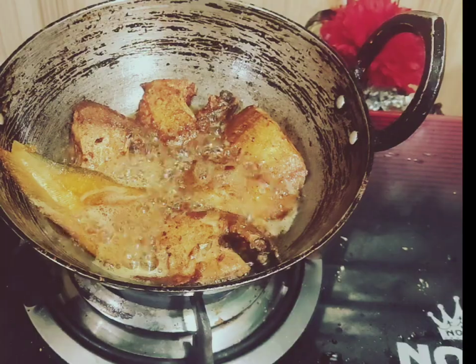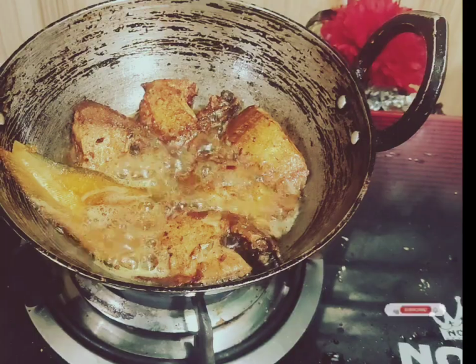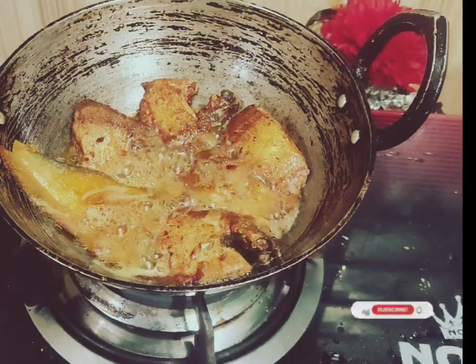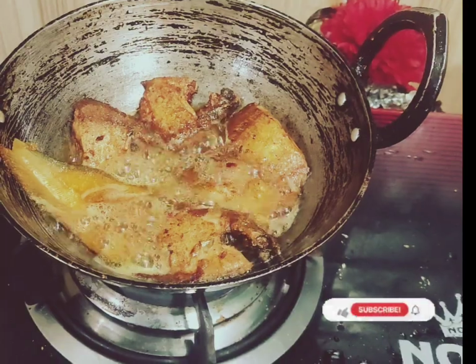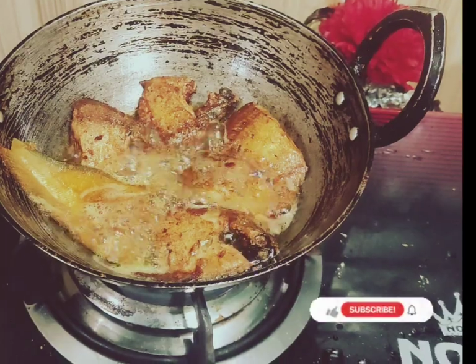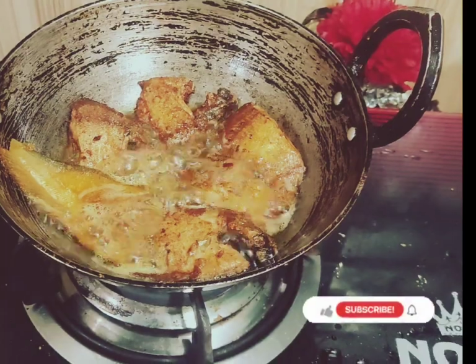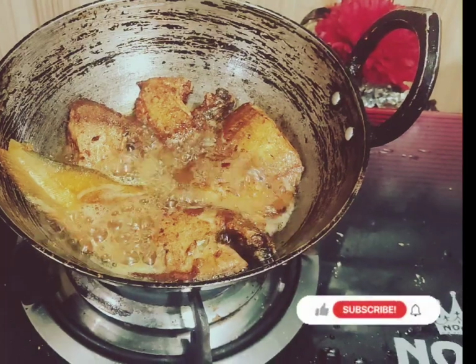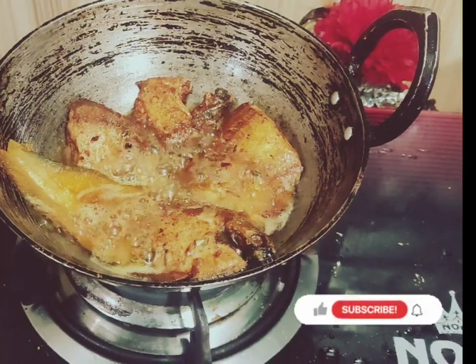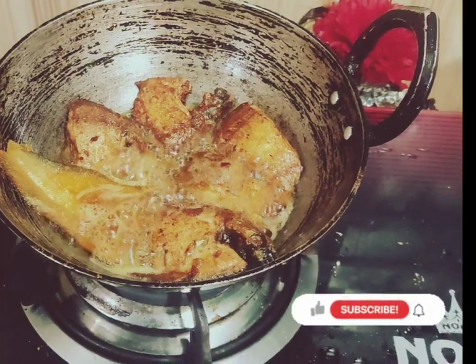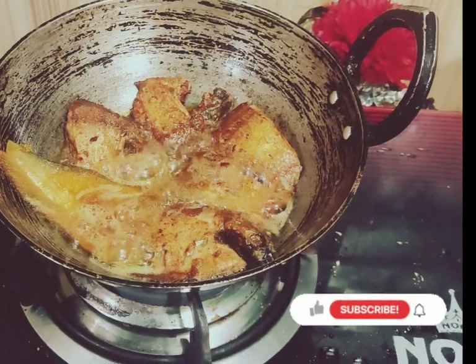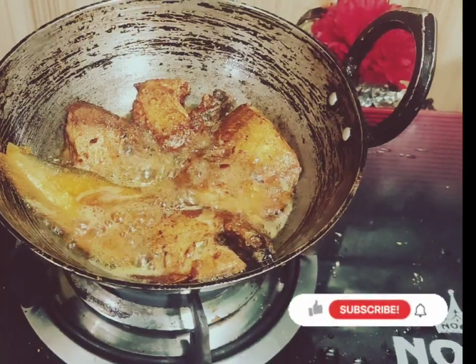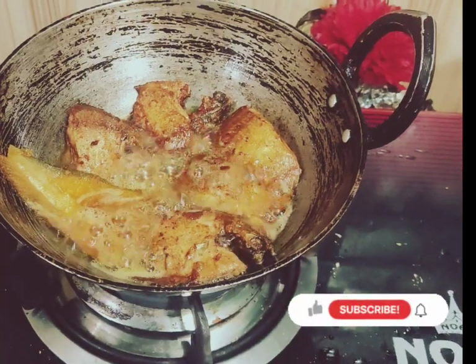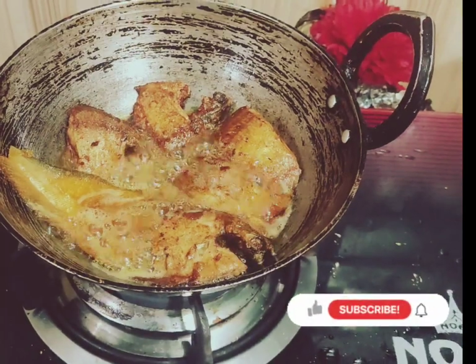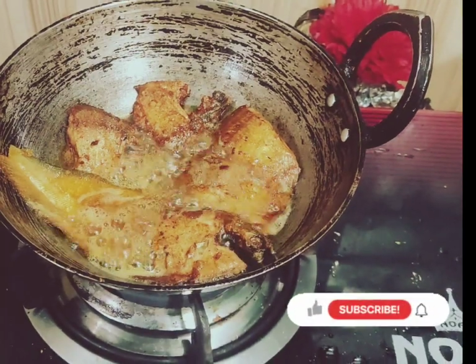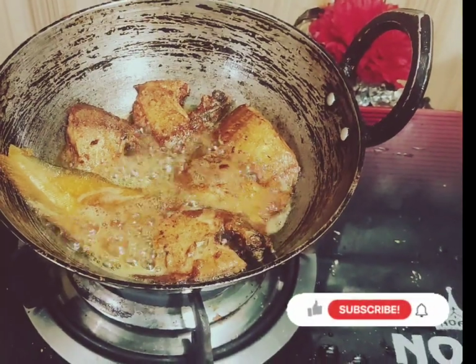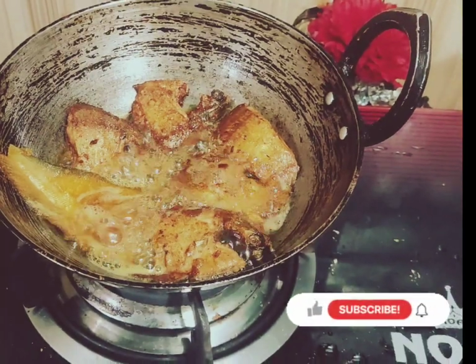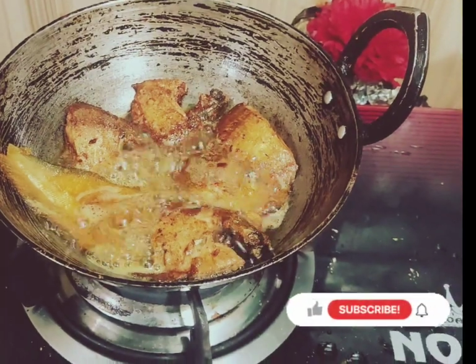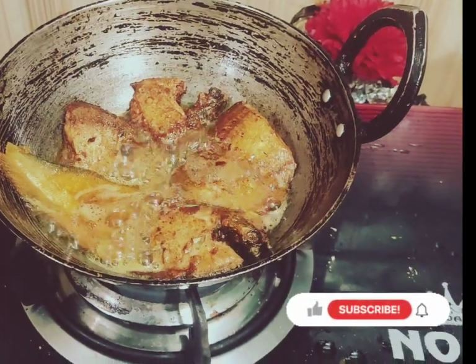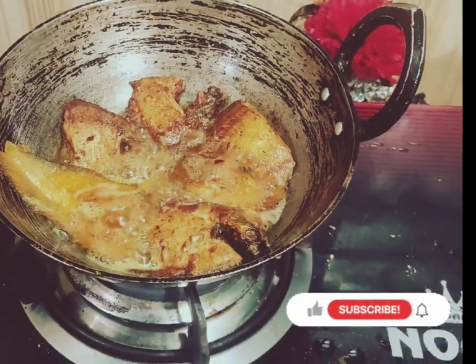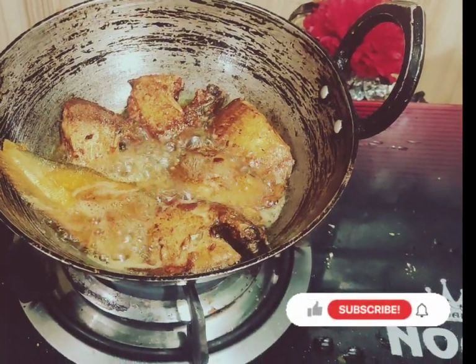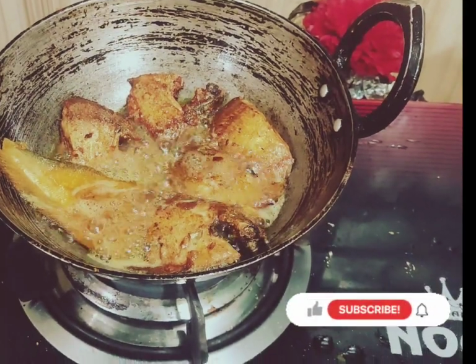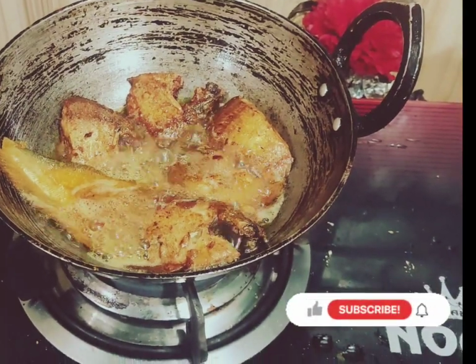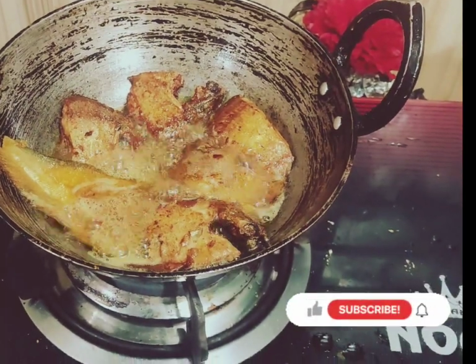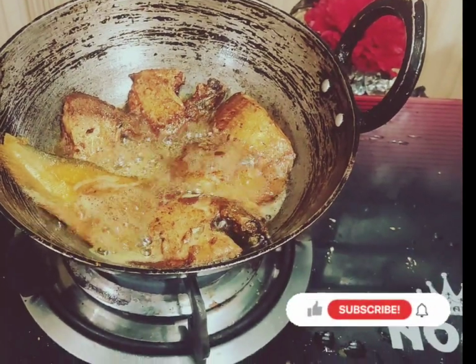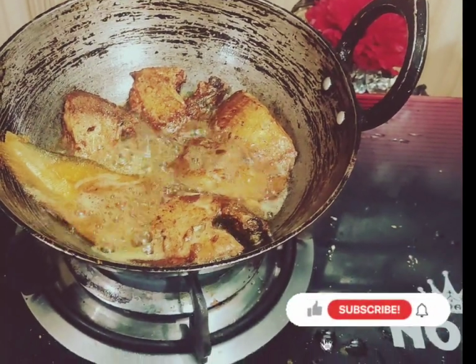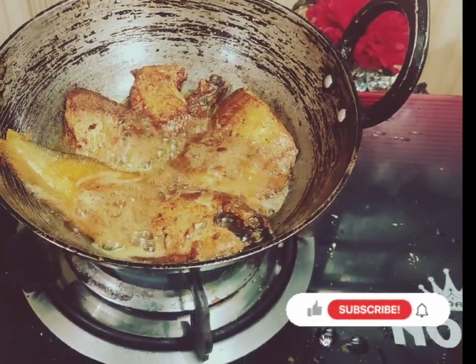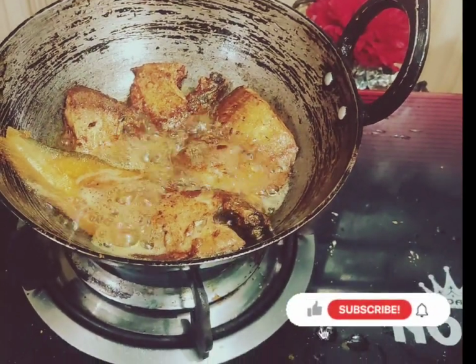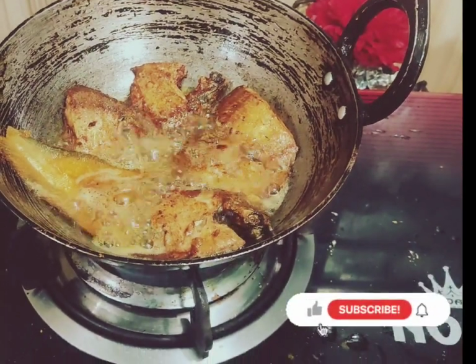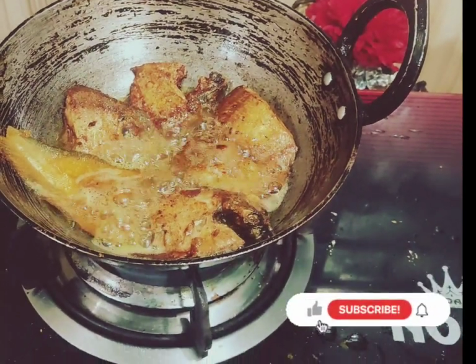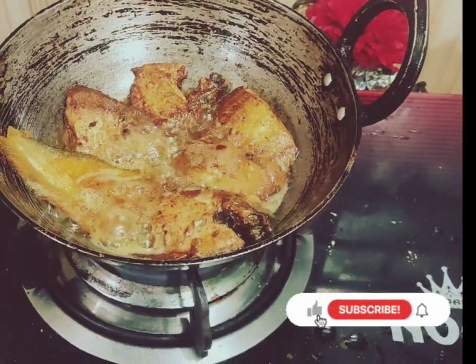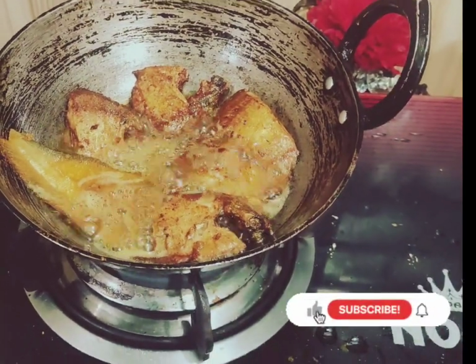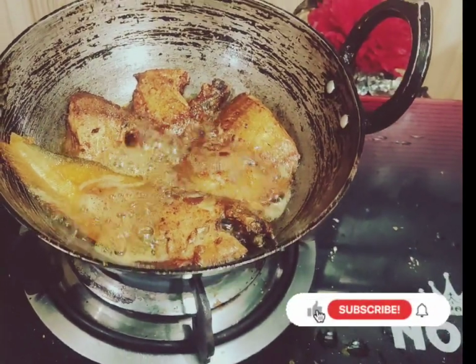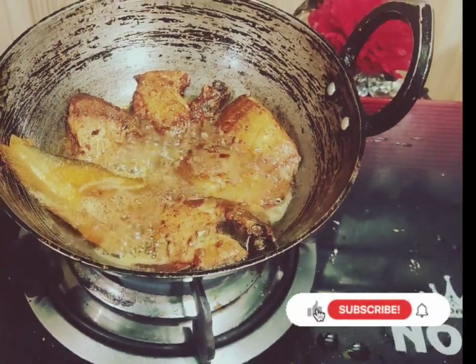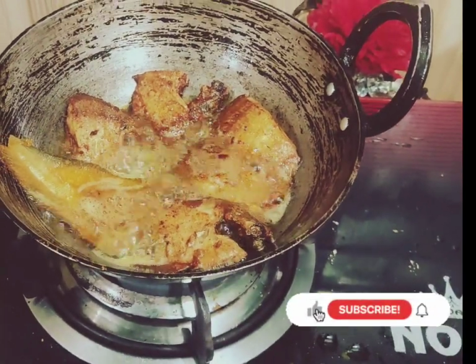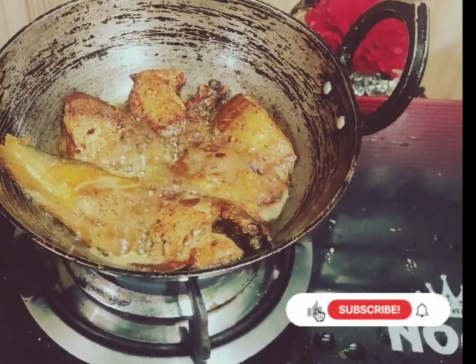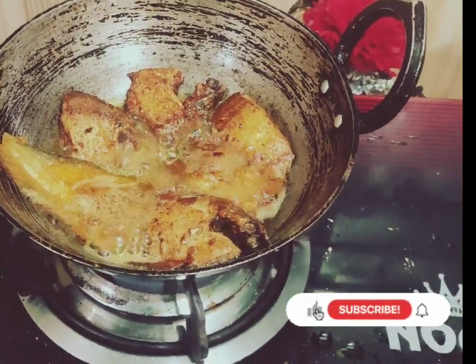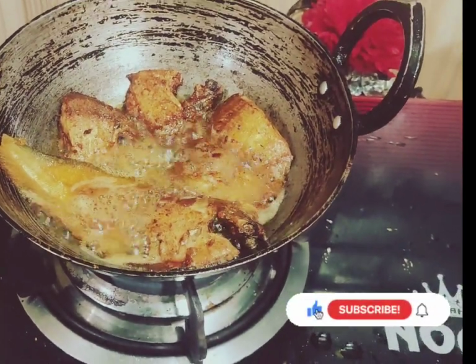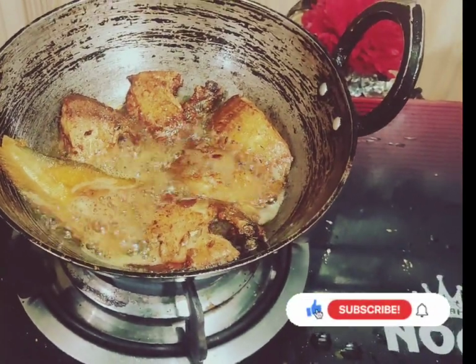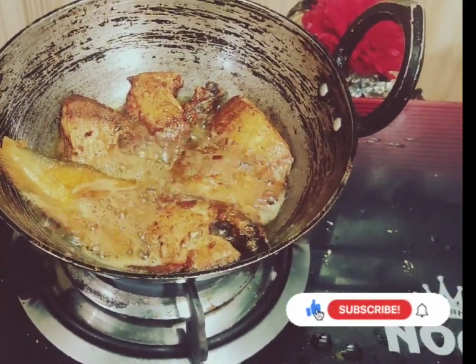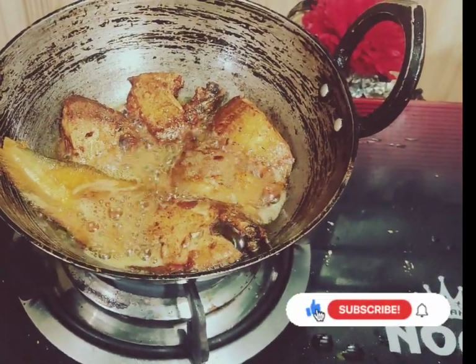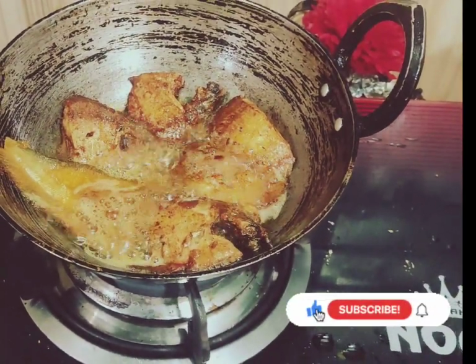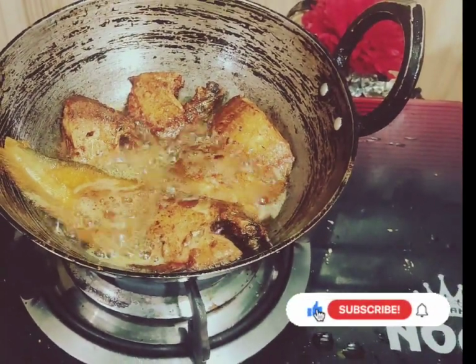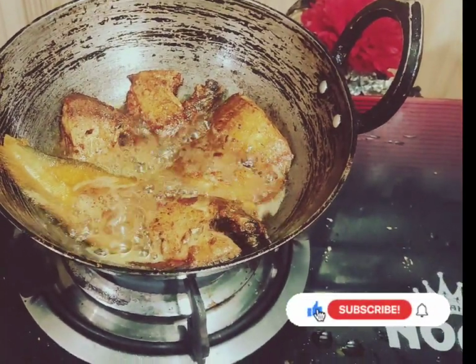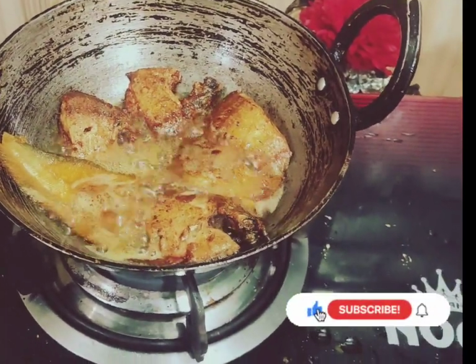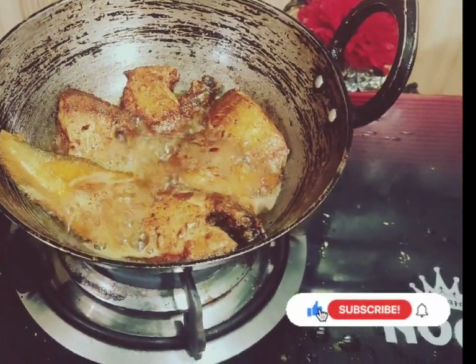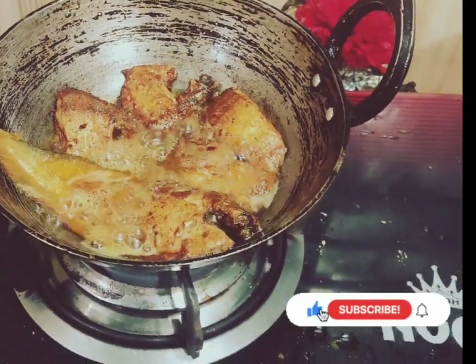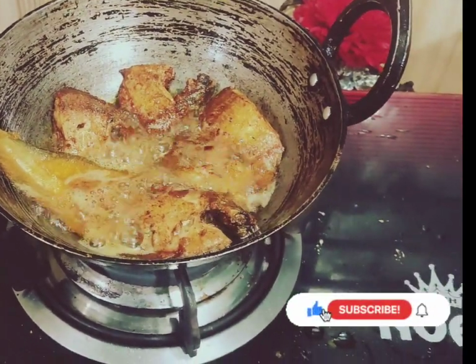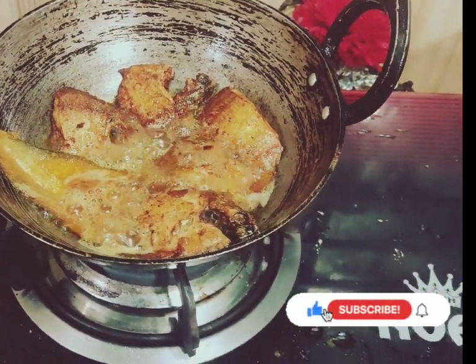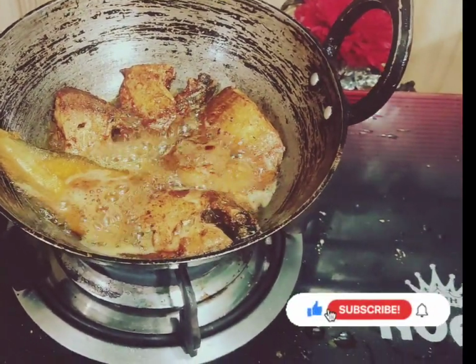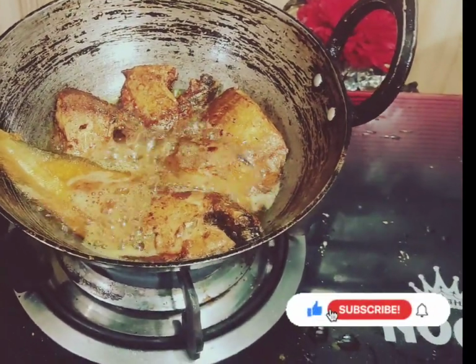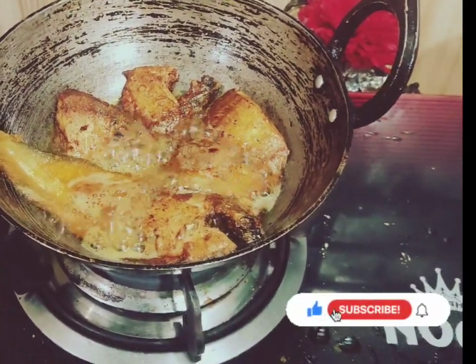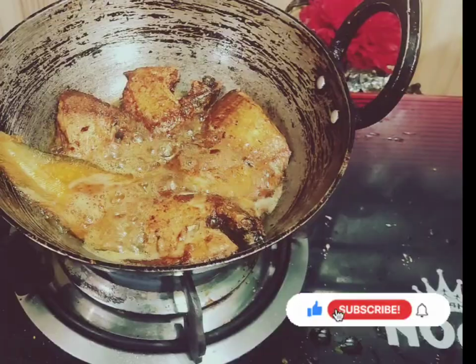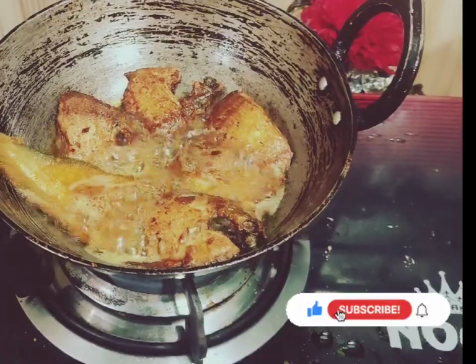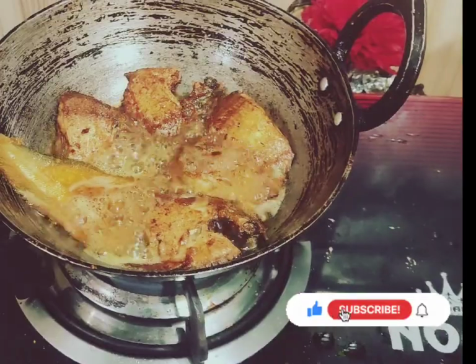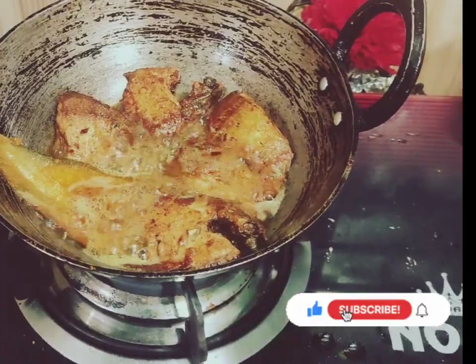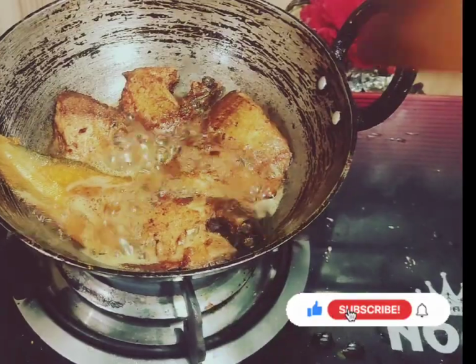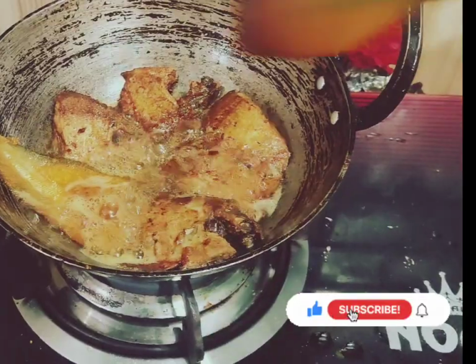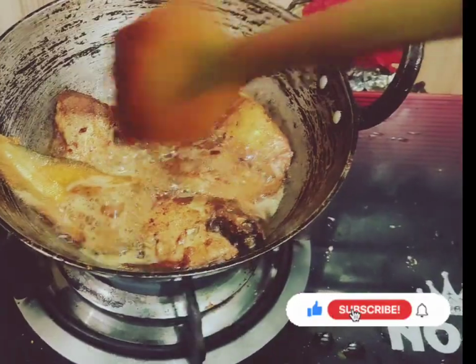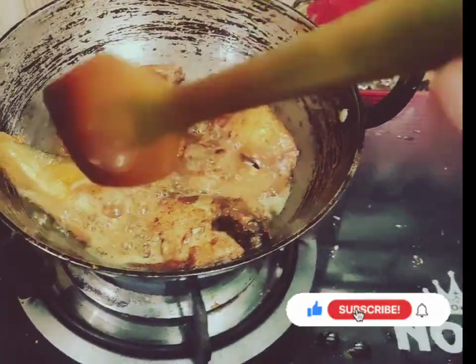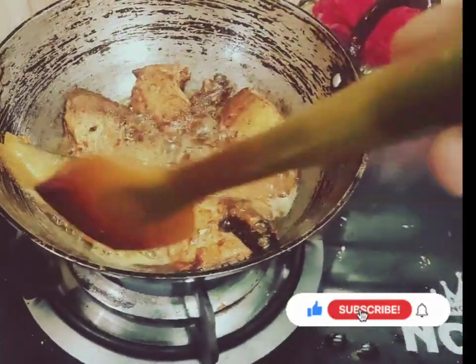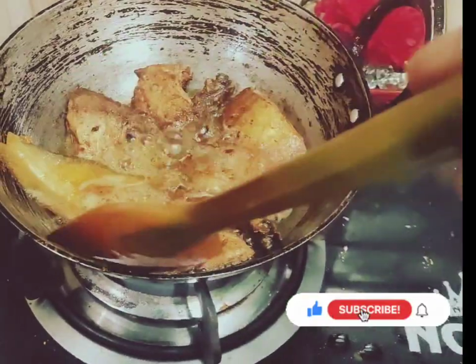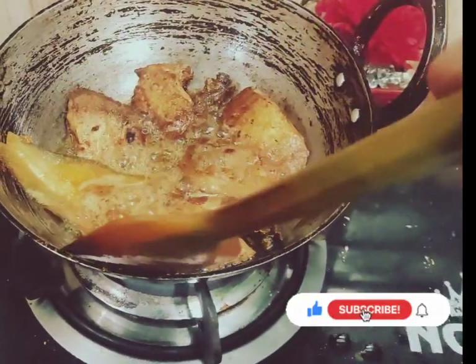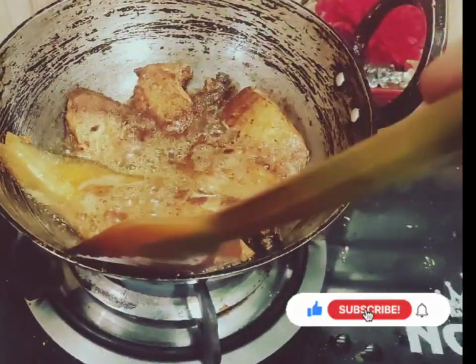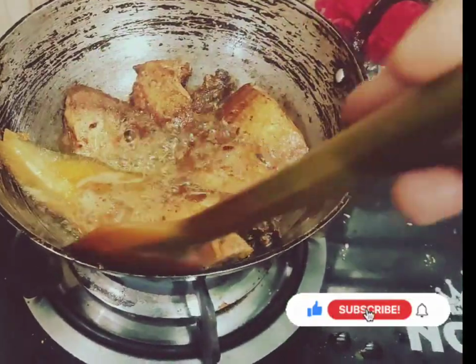Hello everyone, Assalamualaikum. Today we will add small onions.